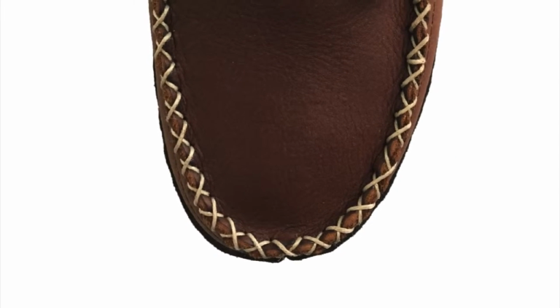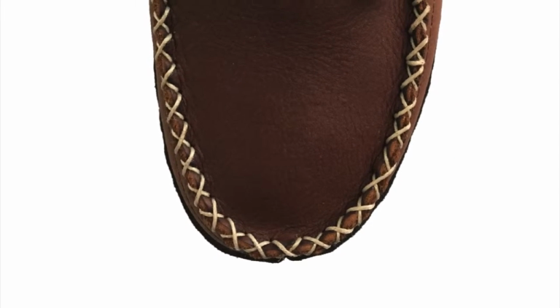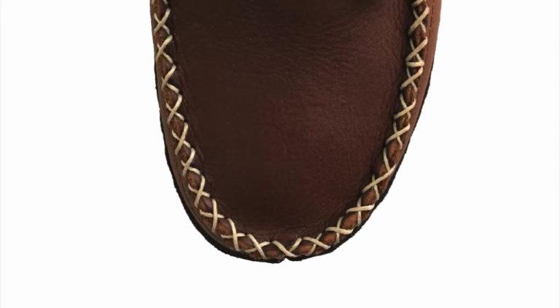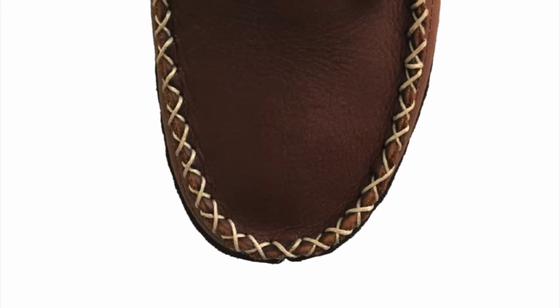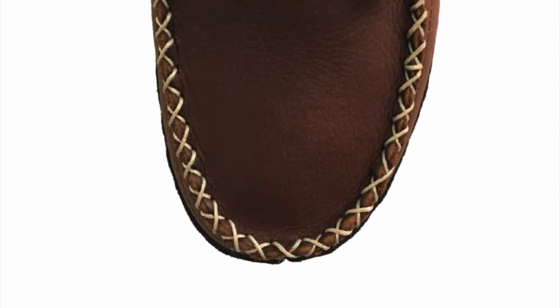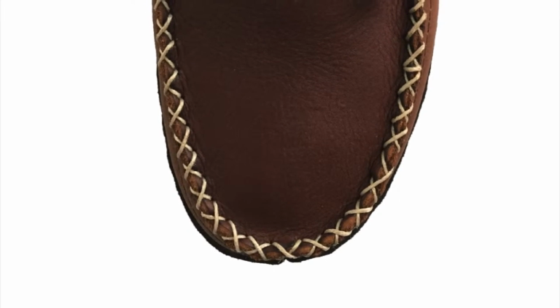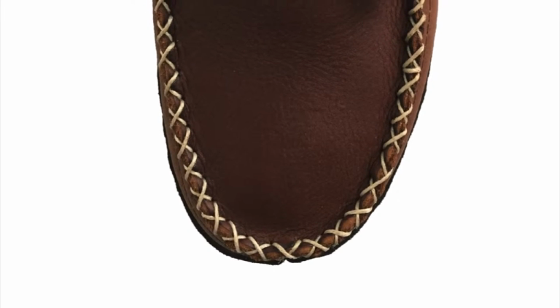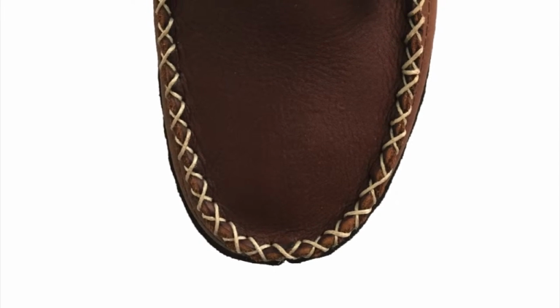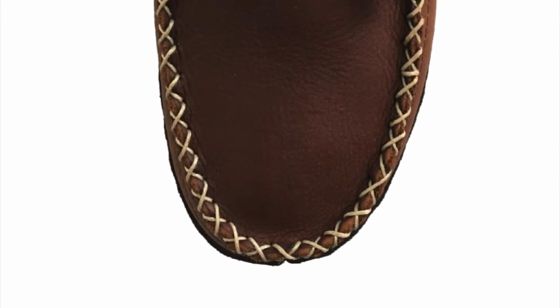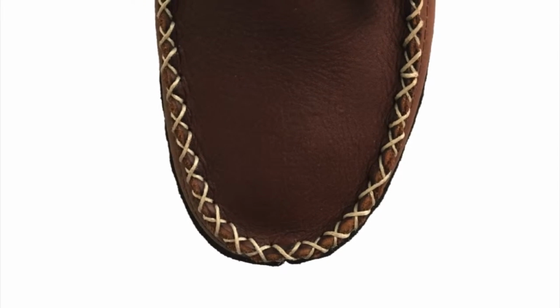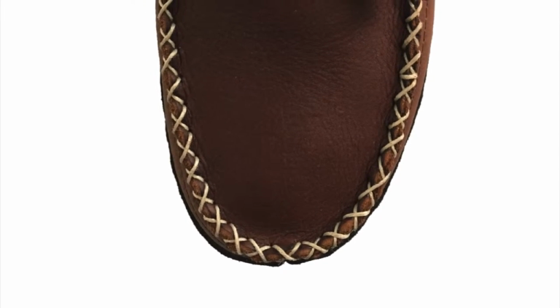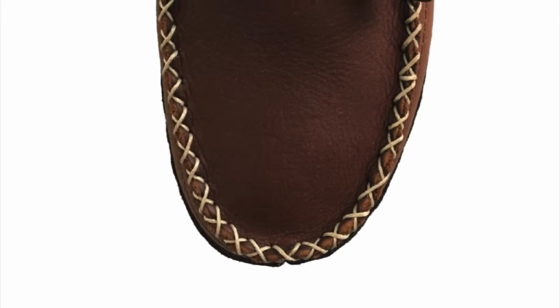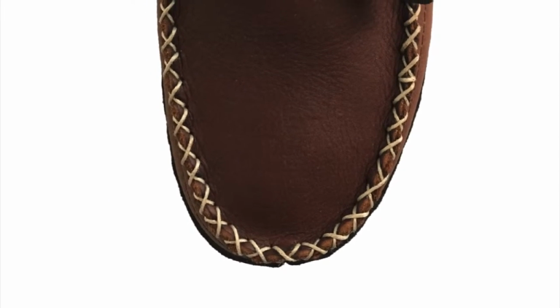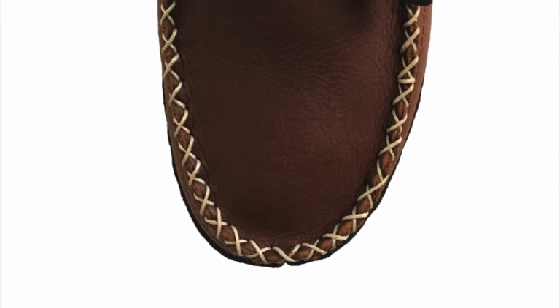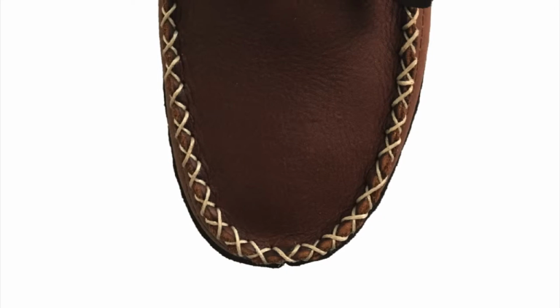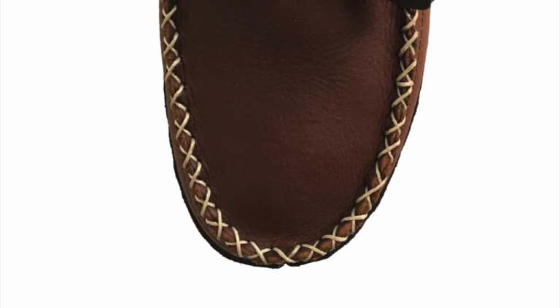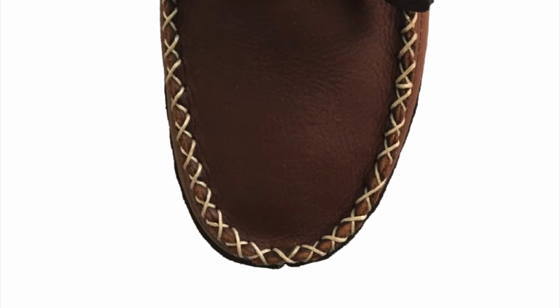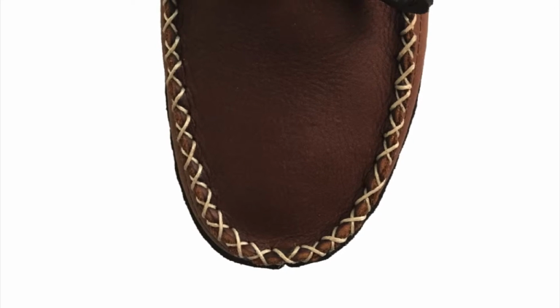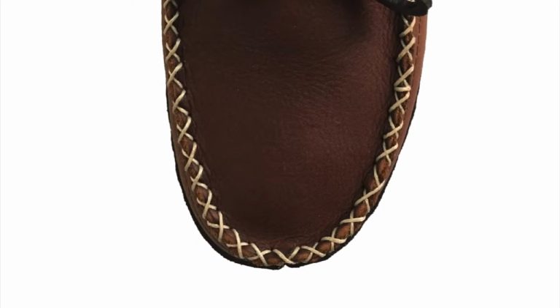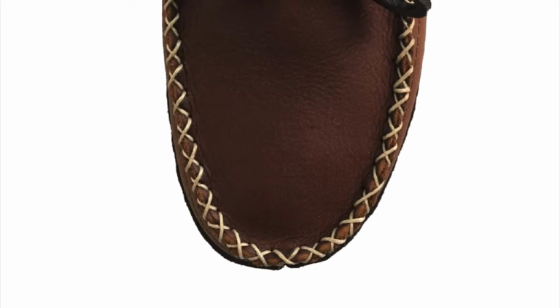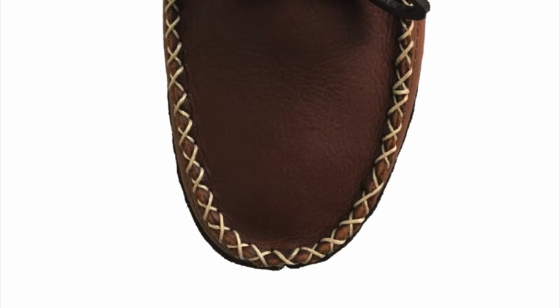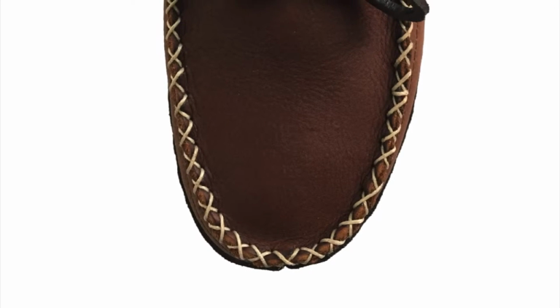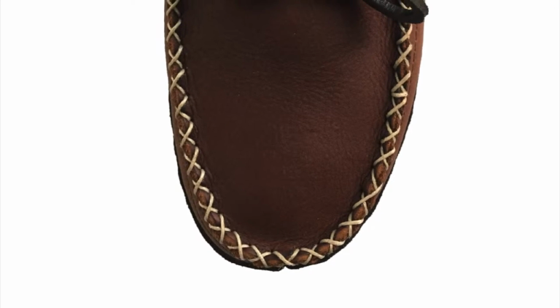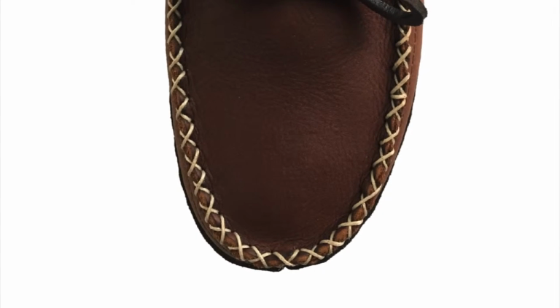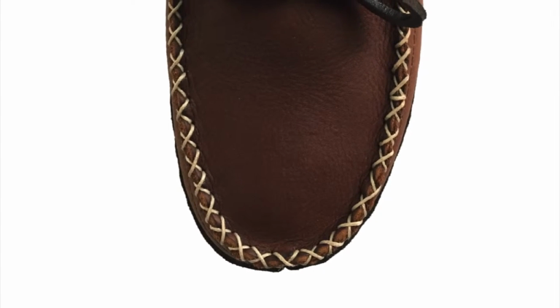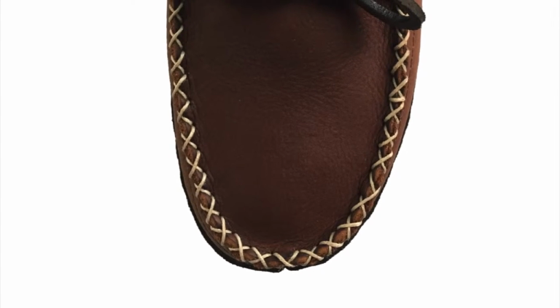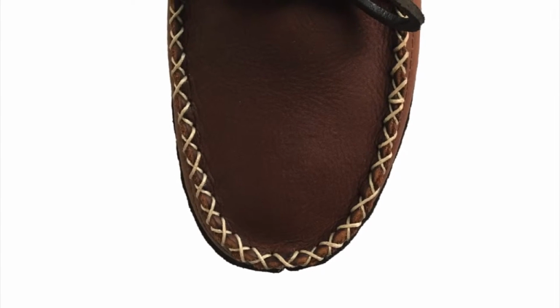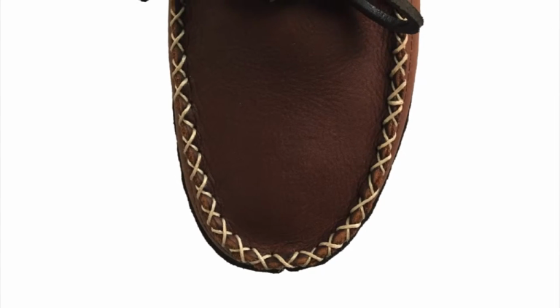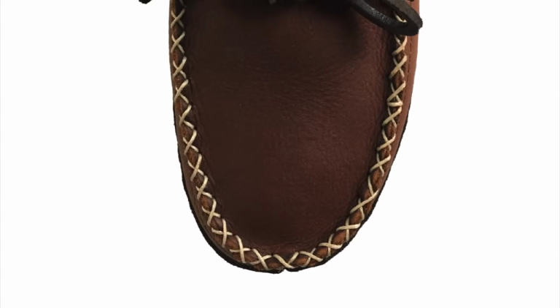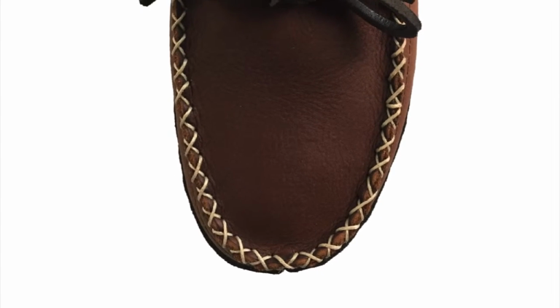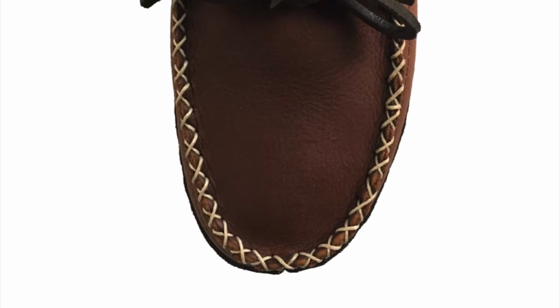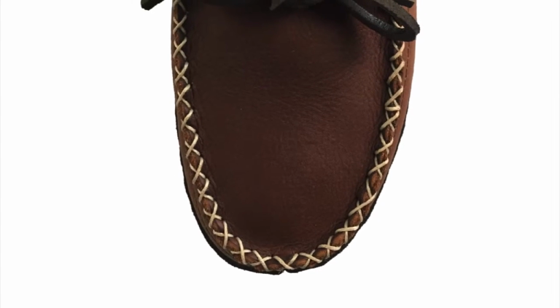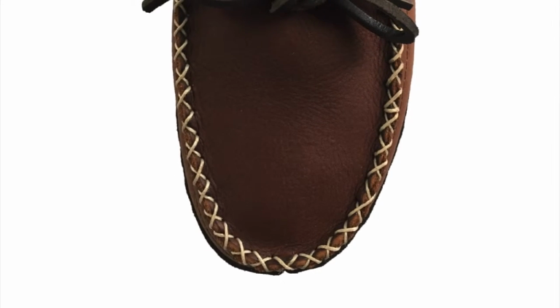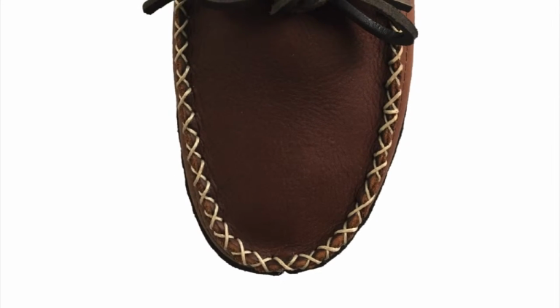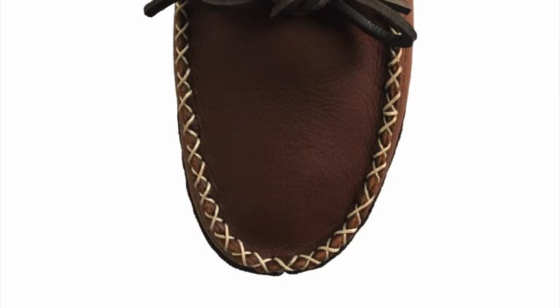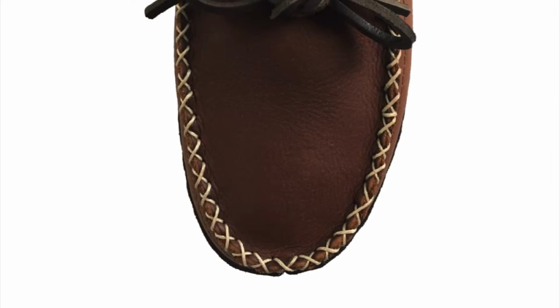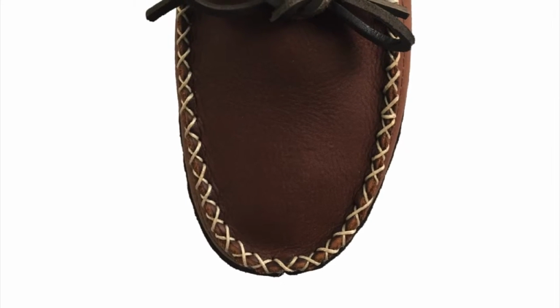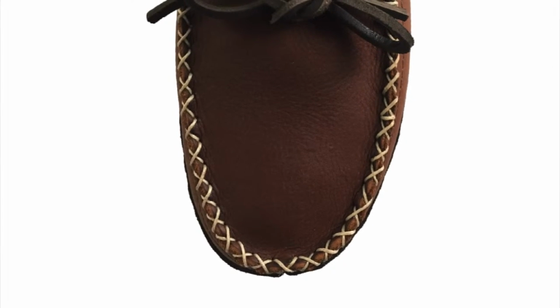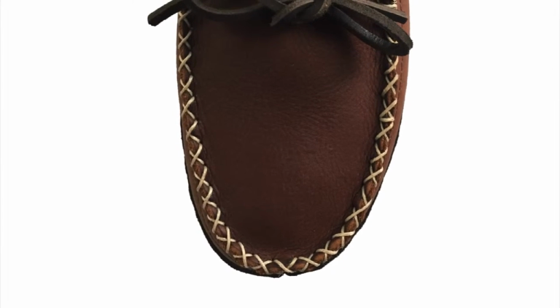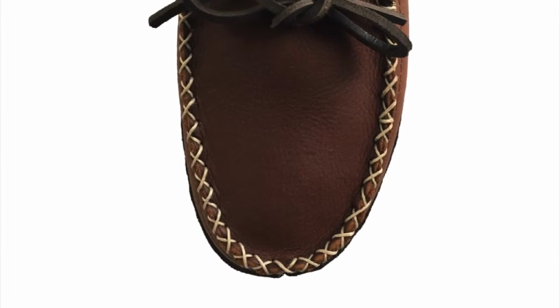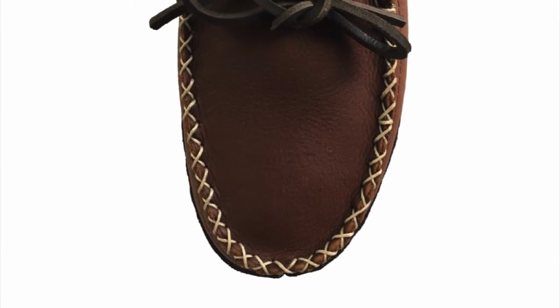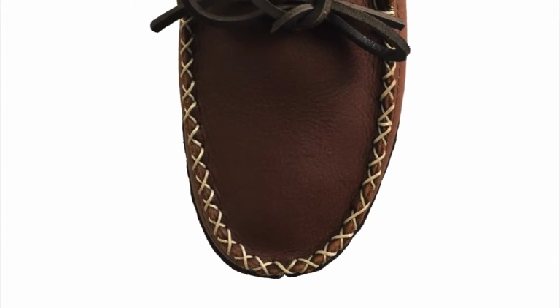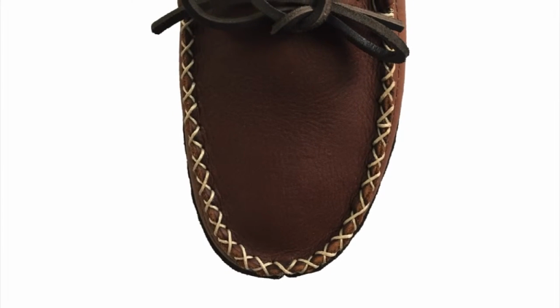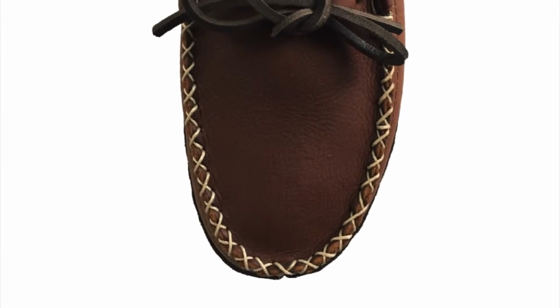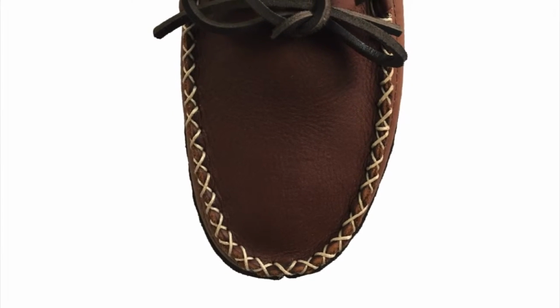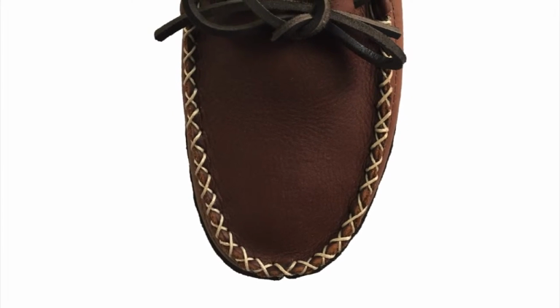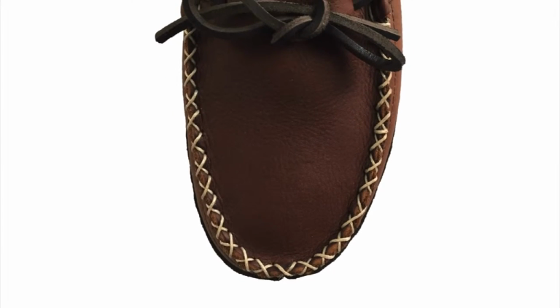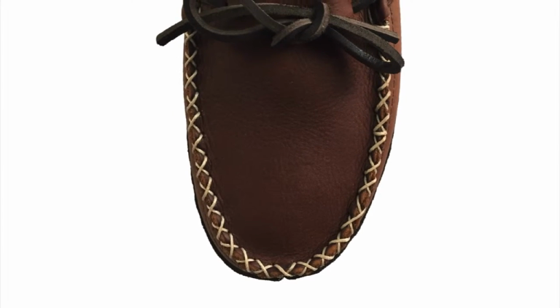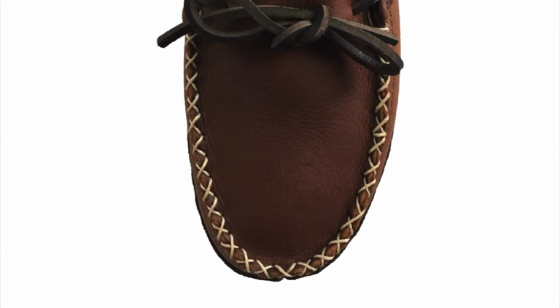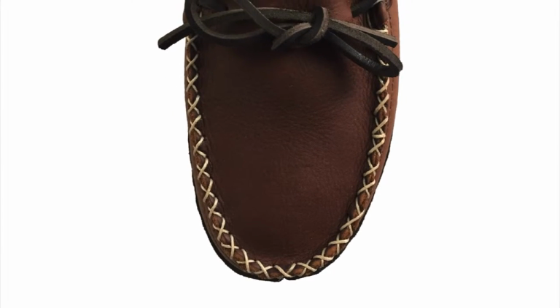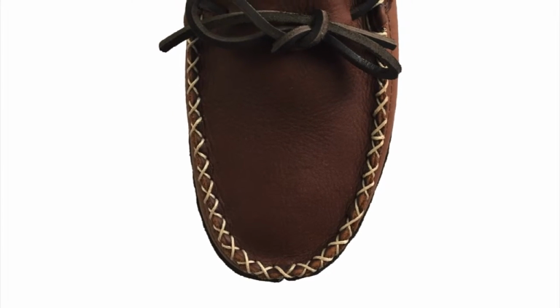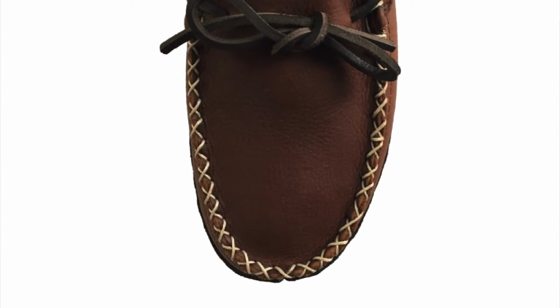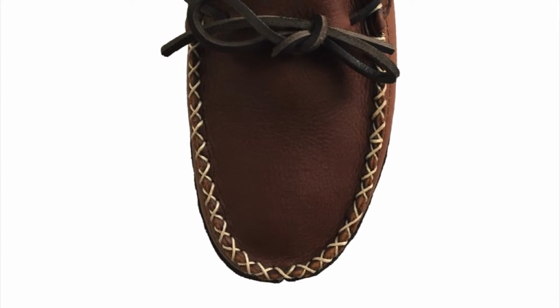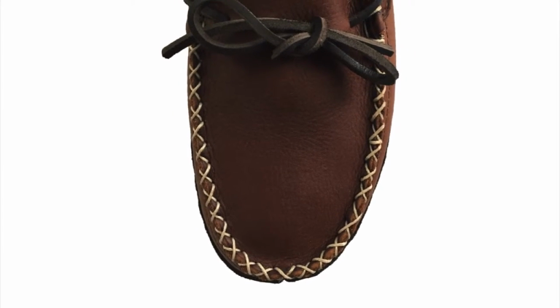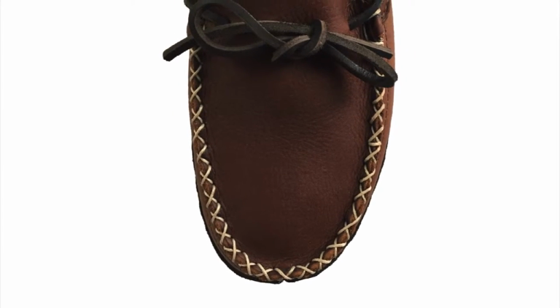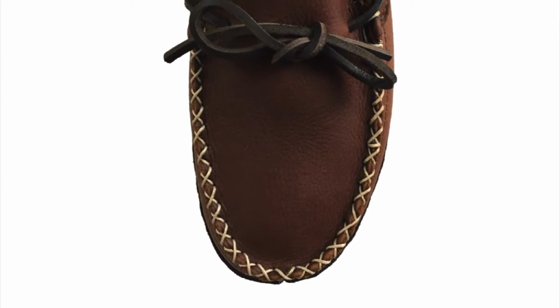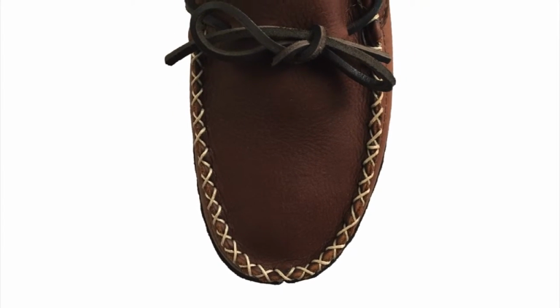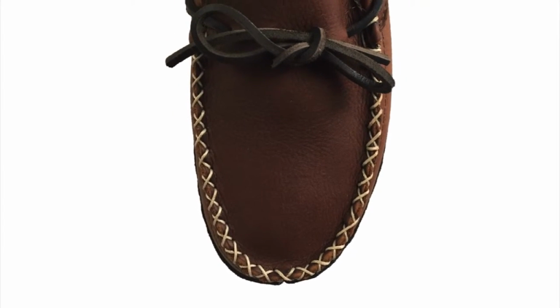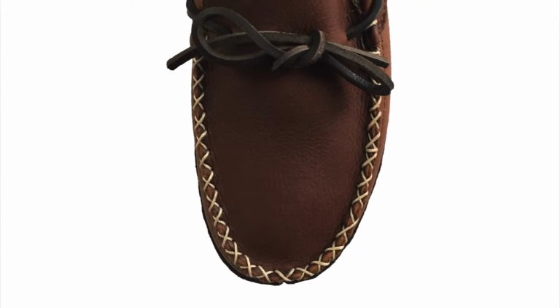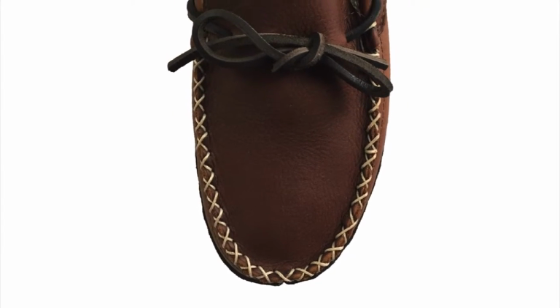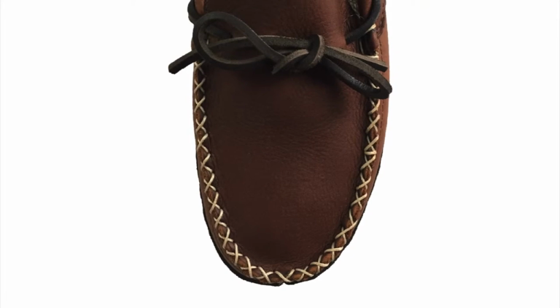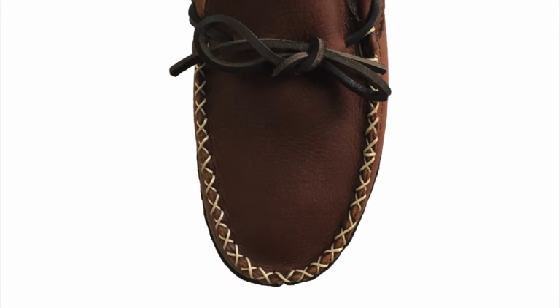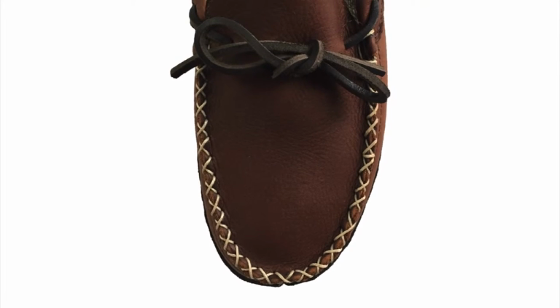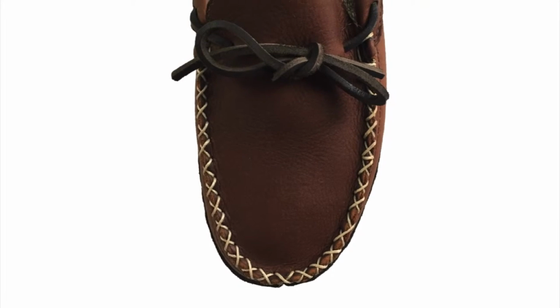For added style, these men's moccasin shoes have a light tan, double hand-stitched vamp, which stands out against the dark brown leather.